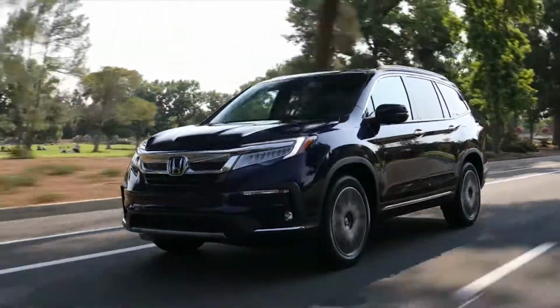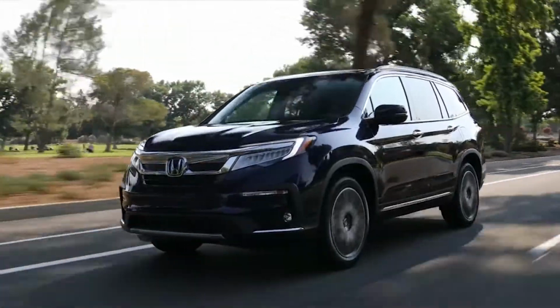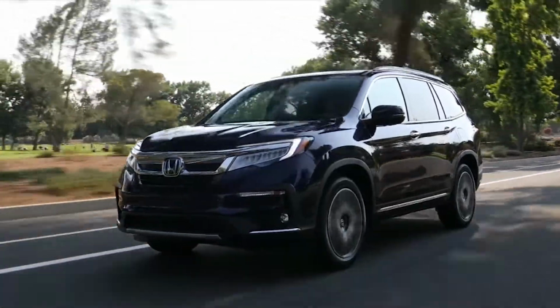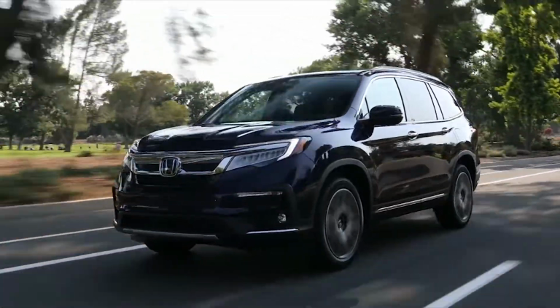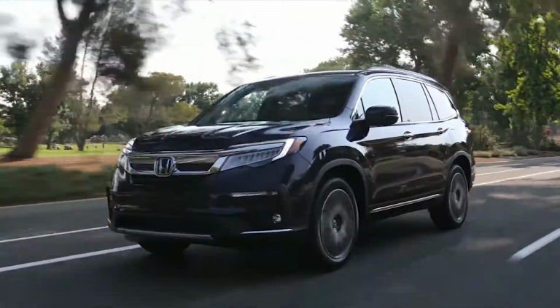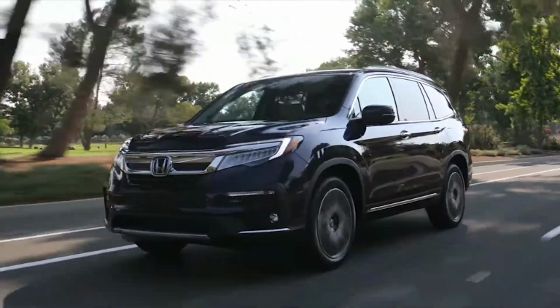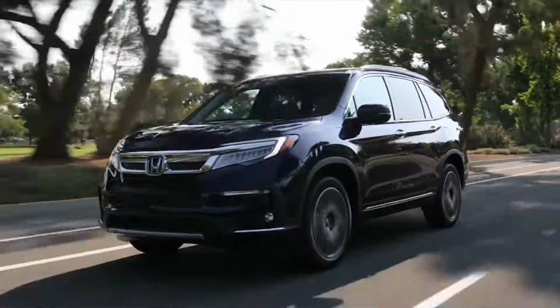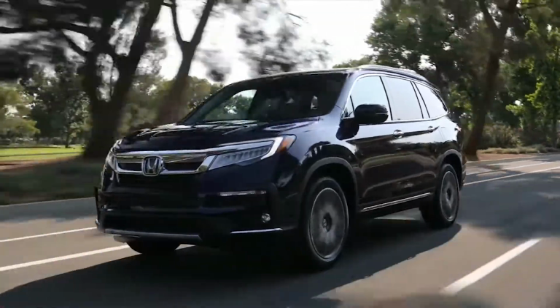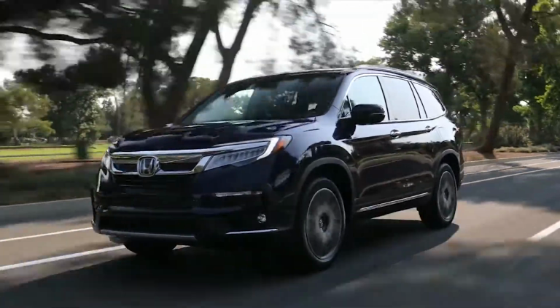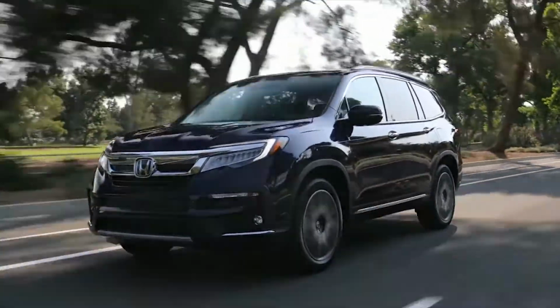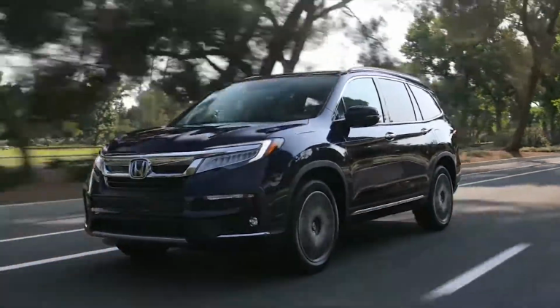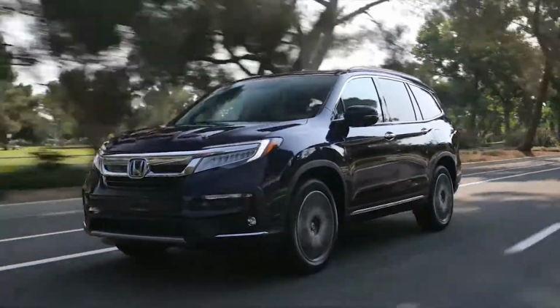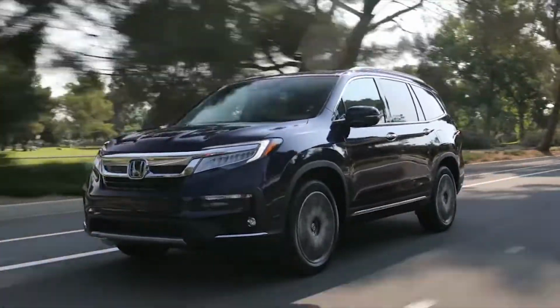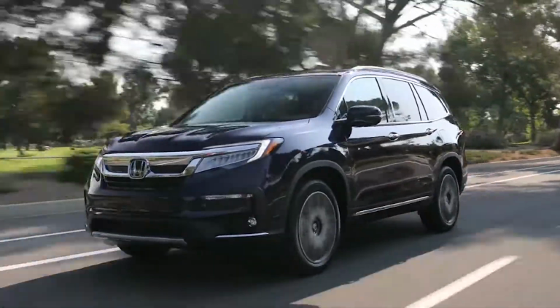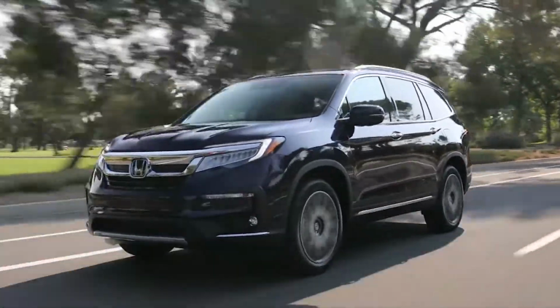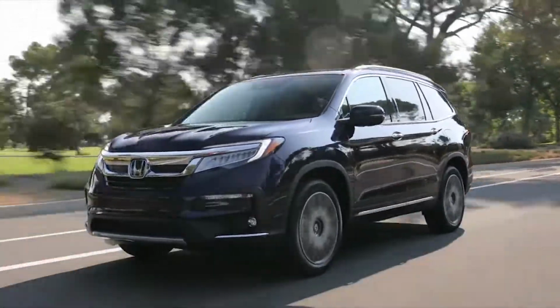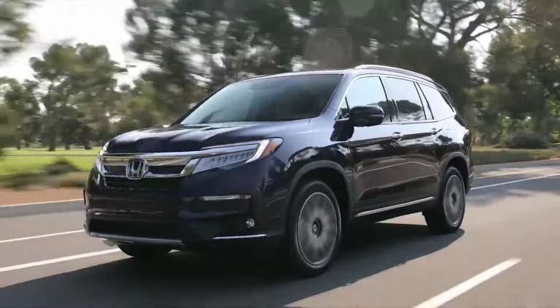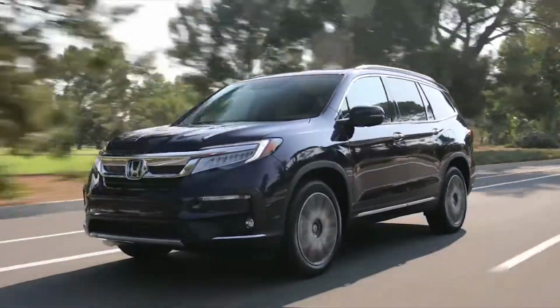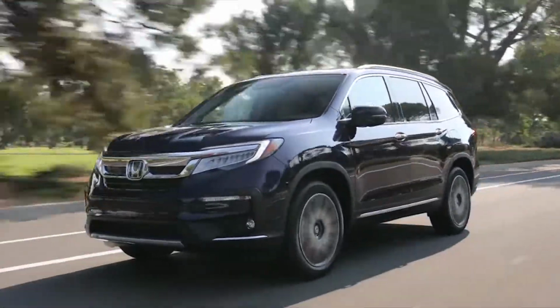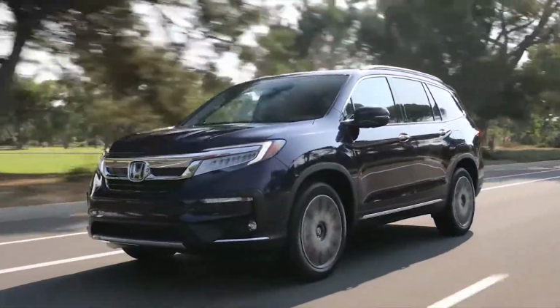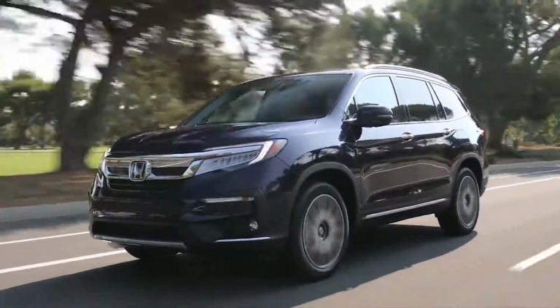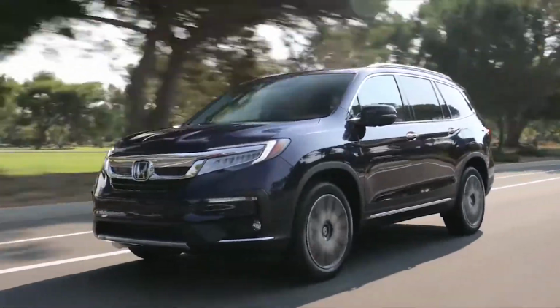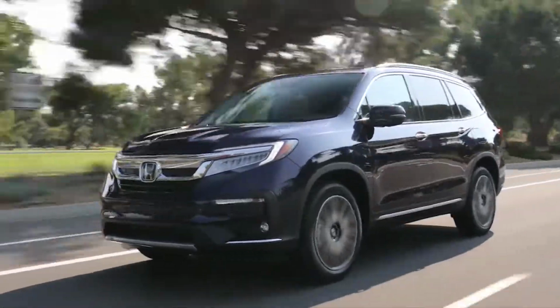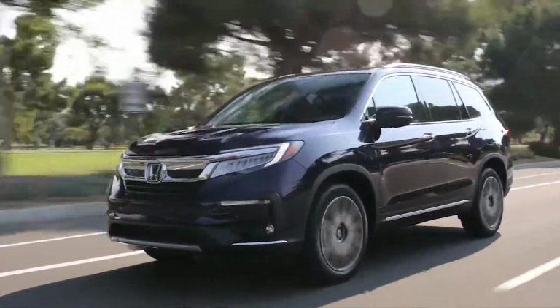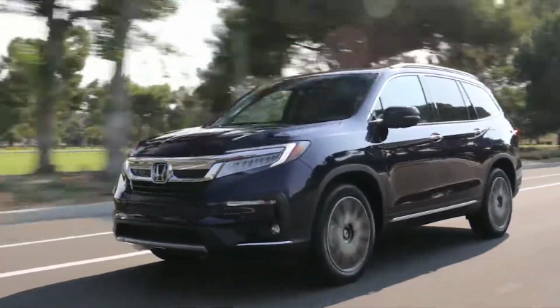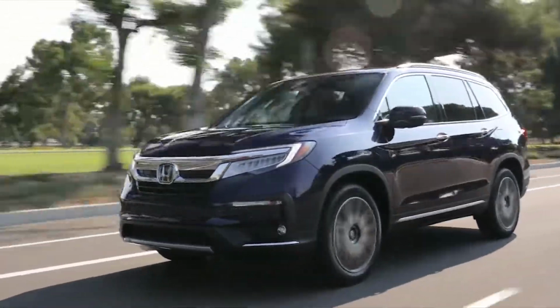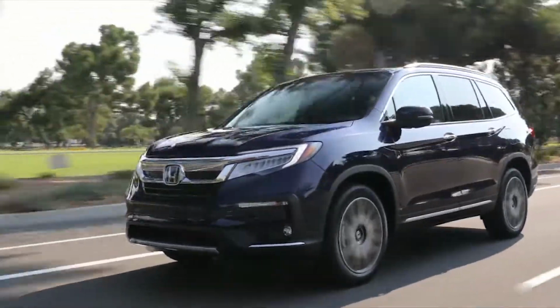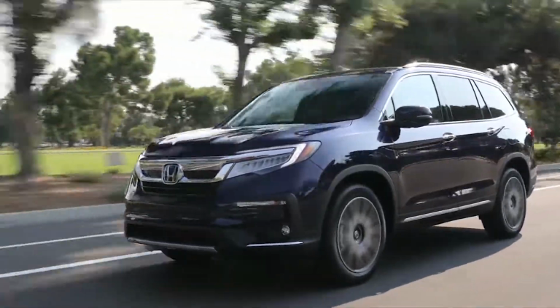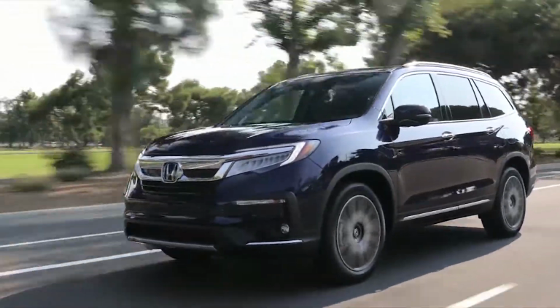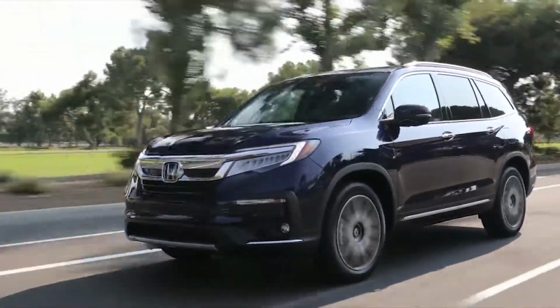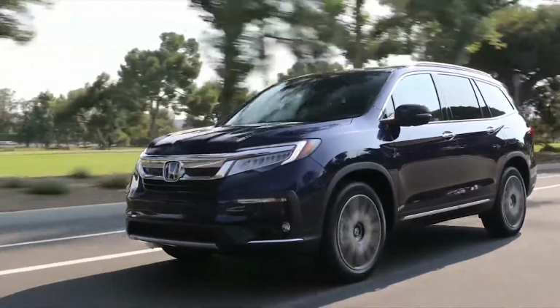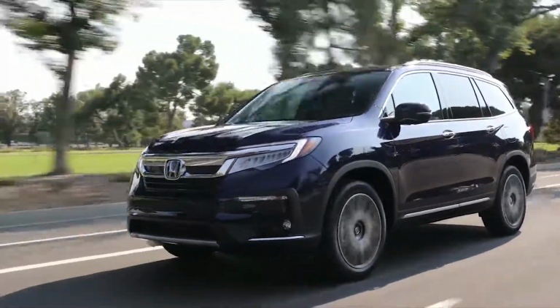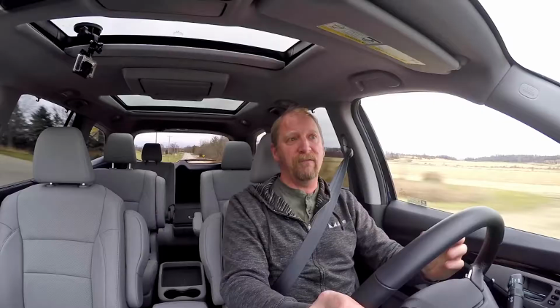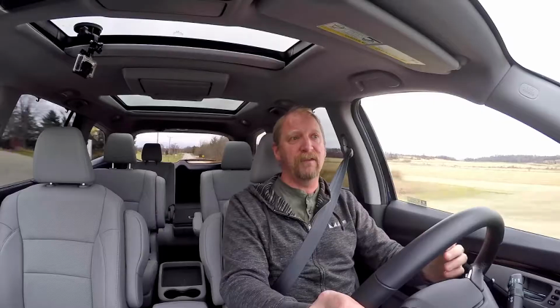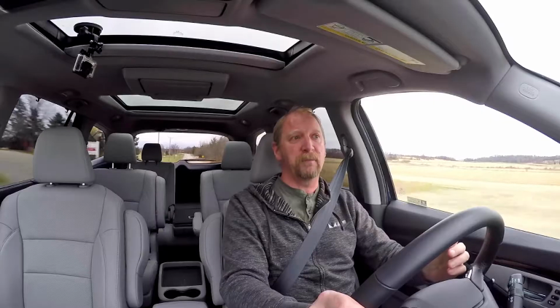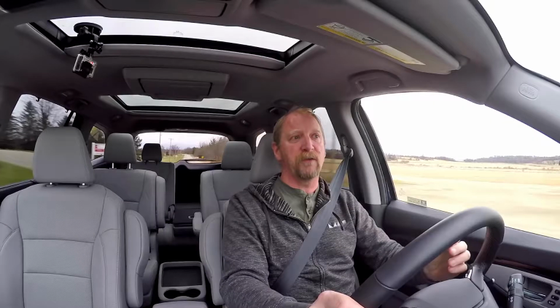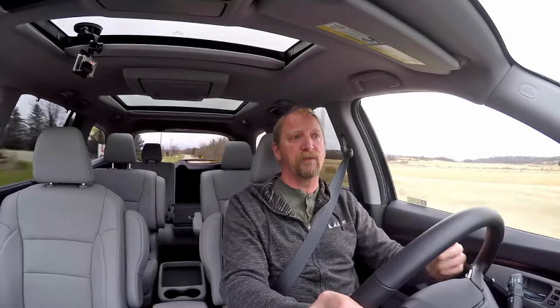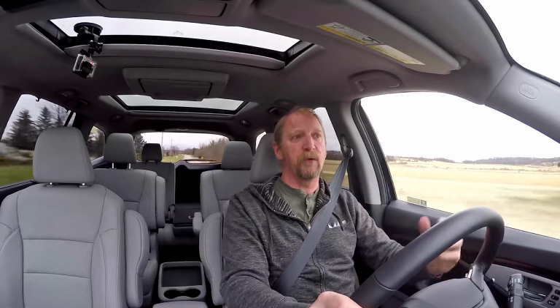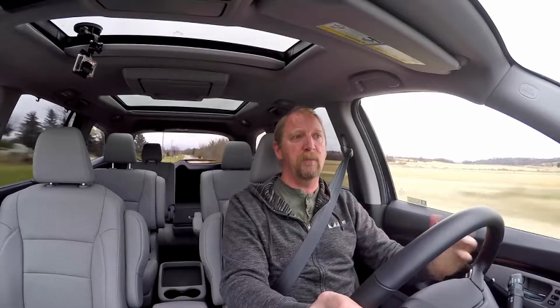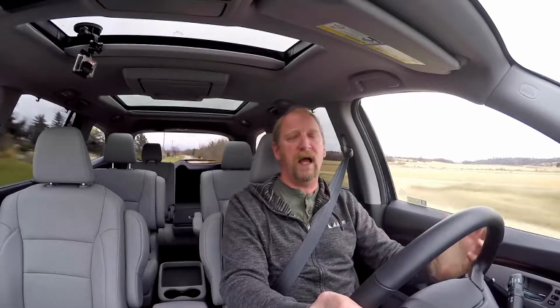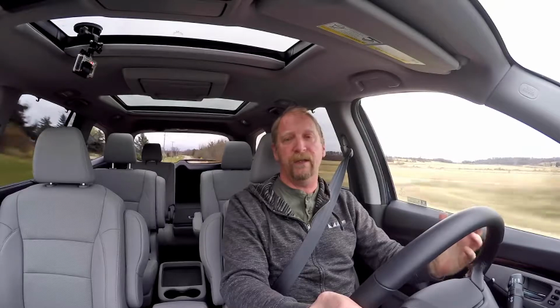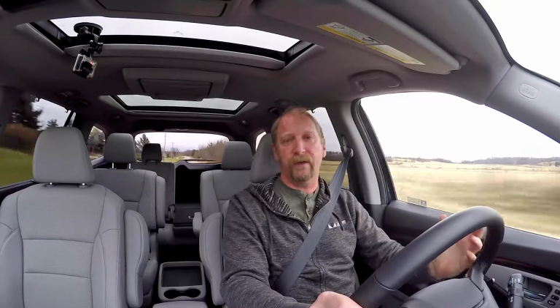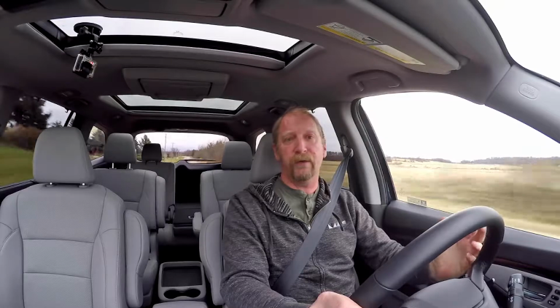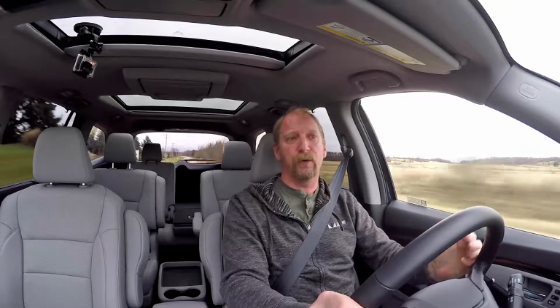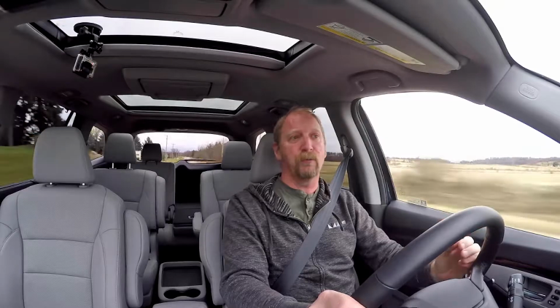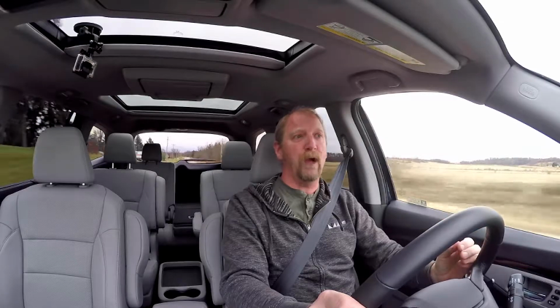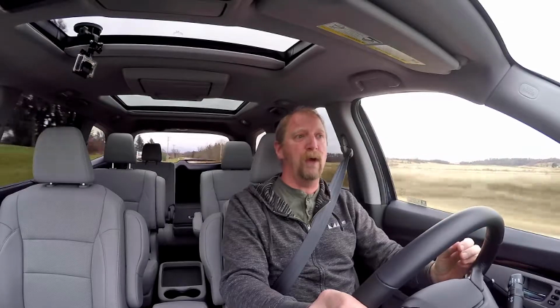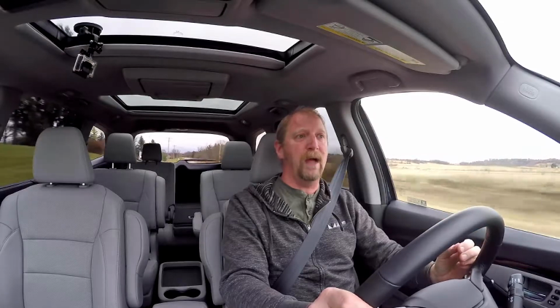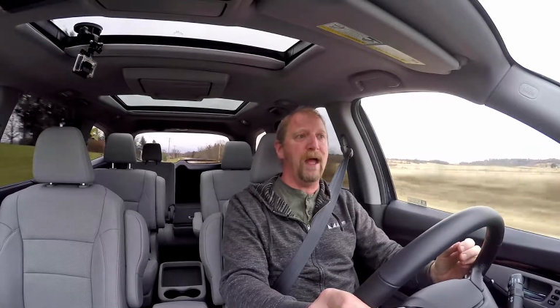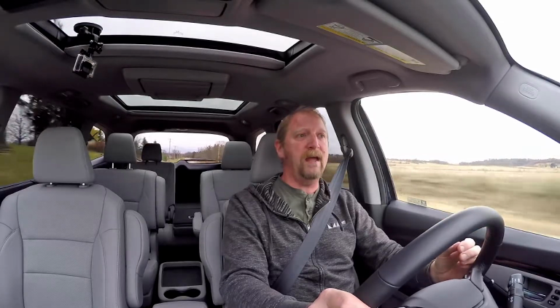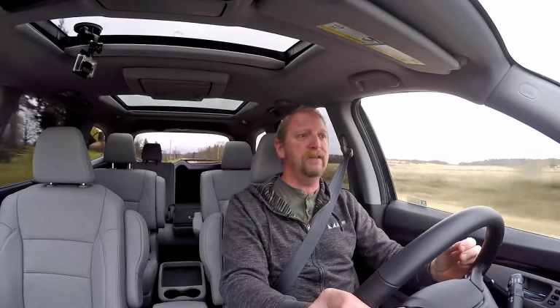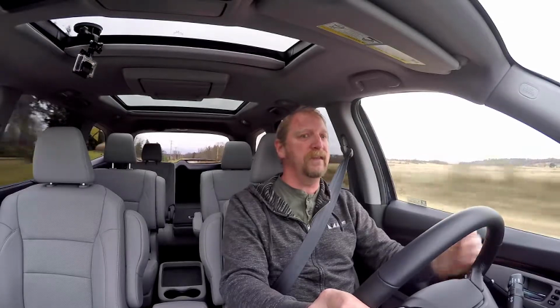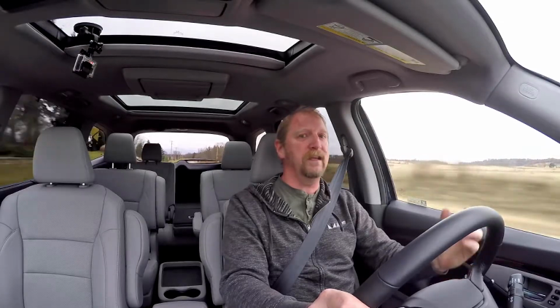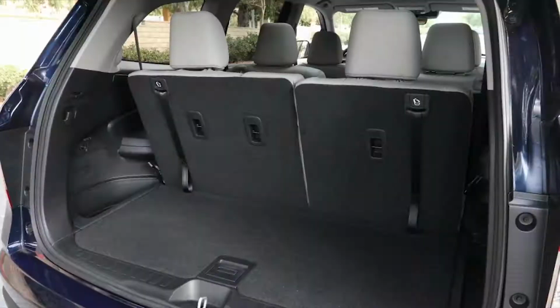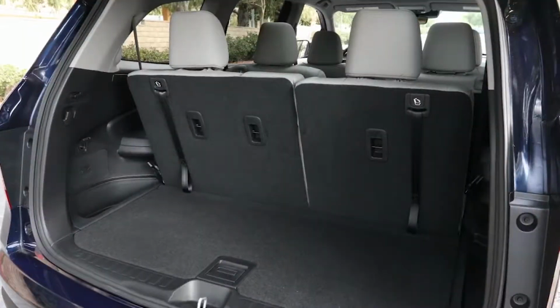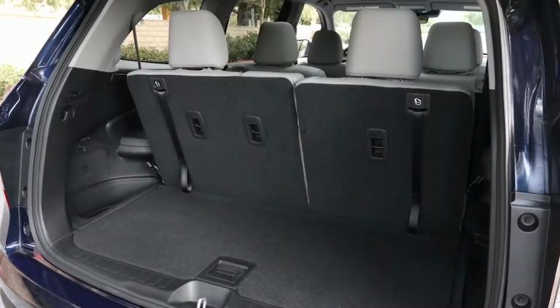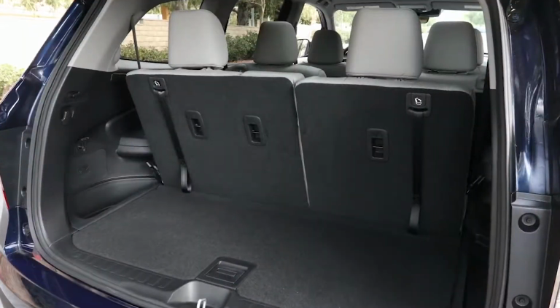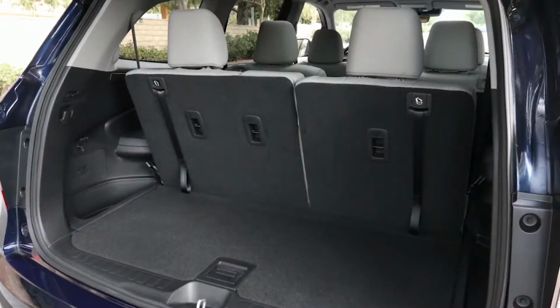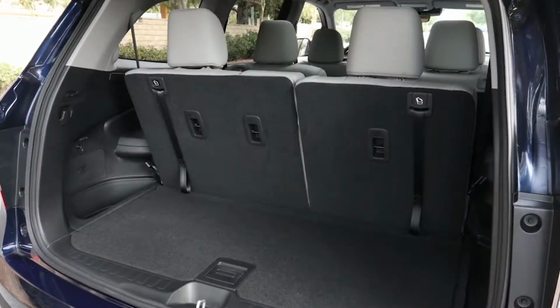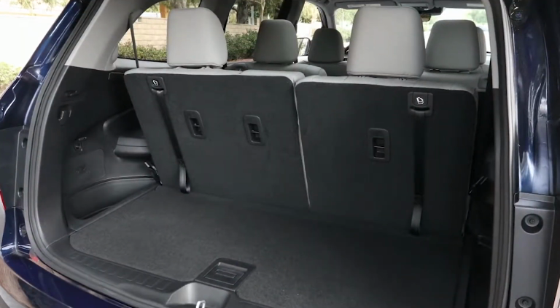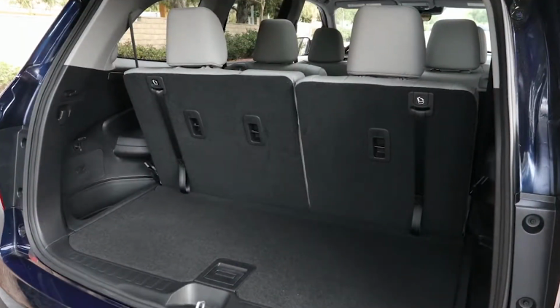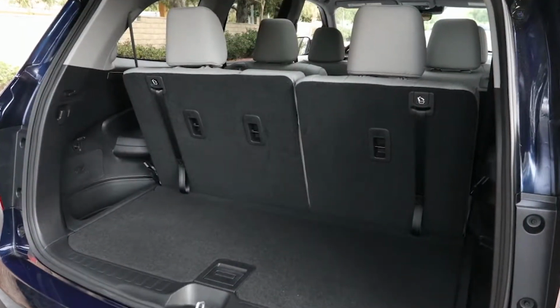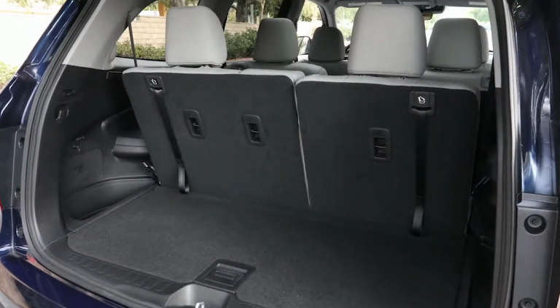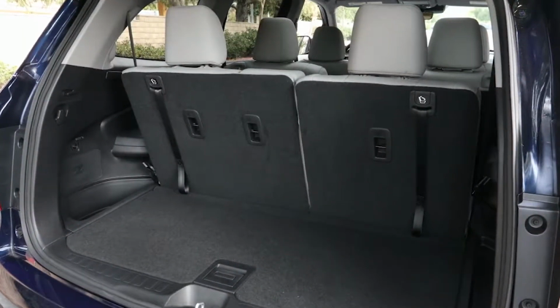Fuel economy in the Pilot is average at best, and it doesn't have as much room behind the third row as the Ascent or the Atlas.